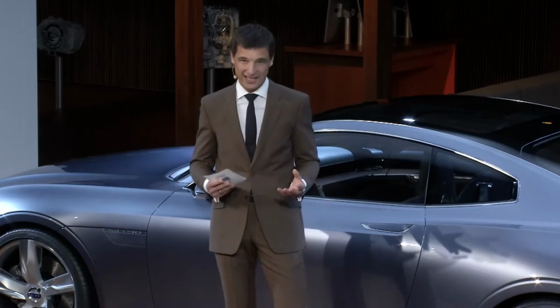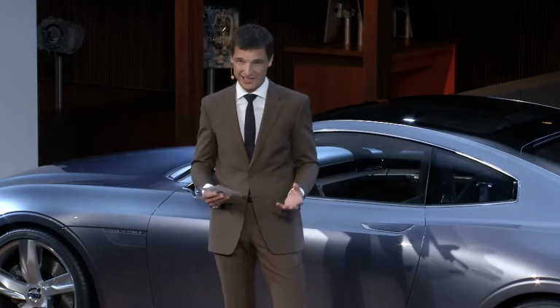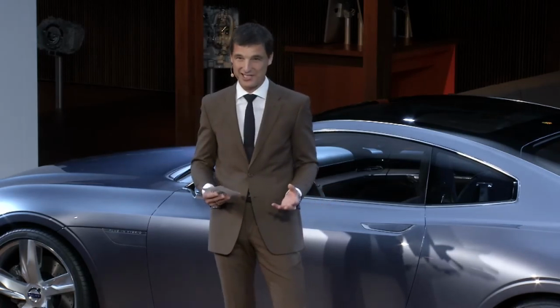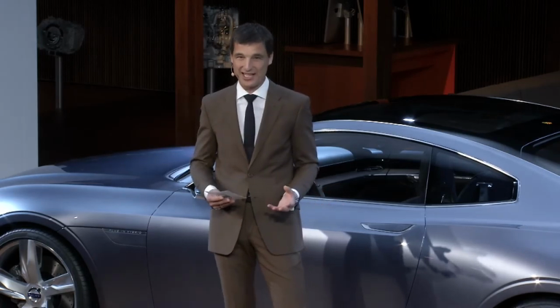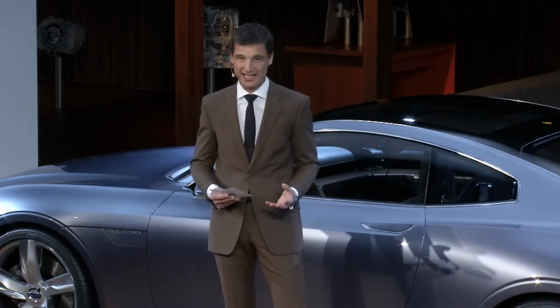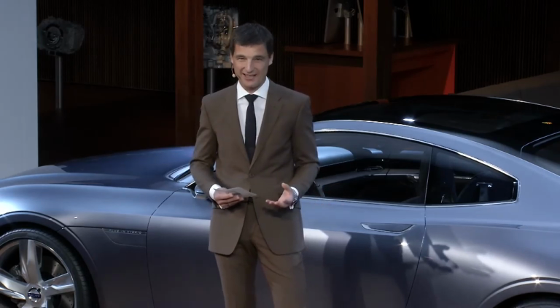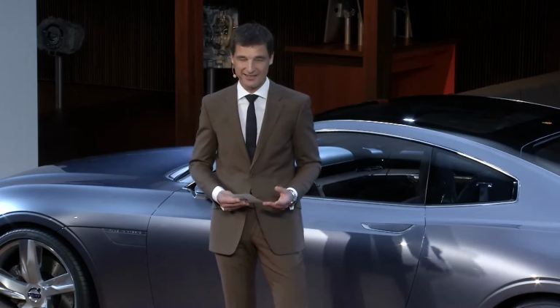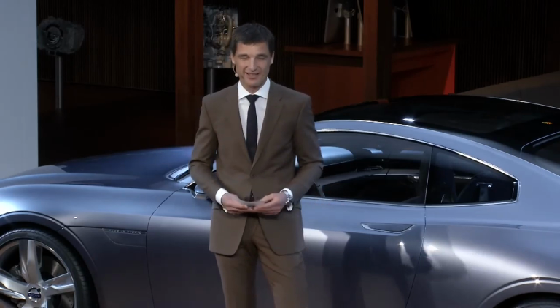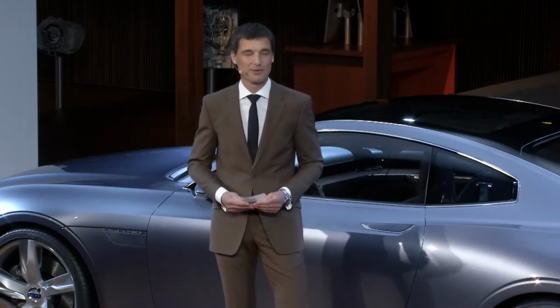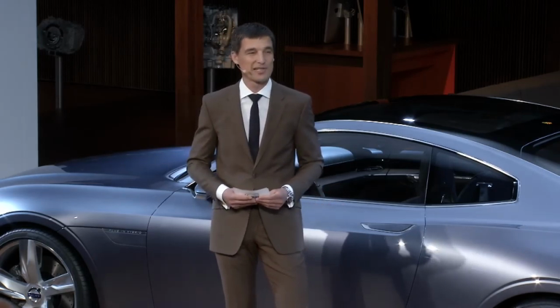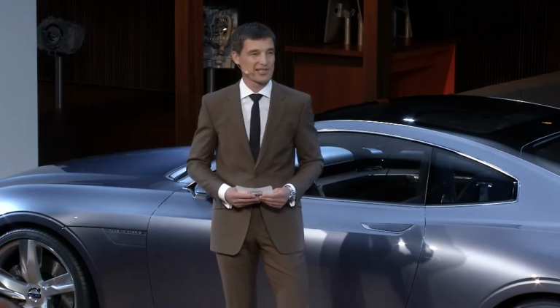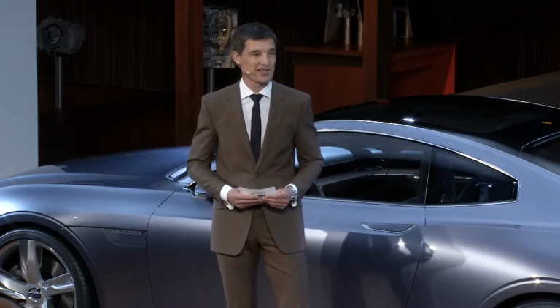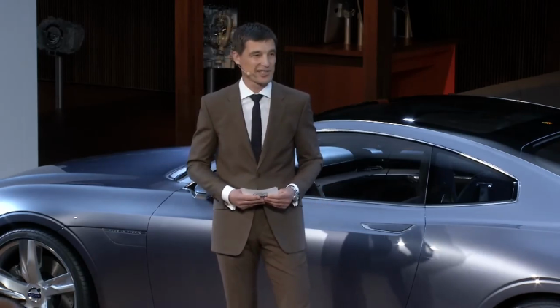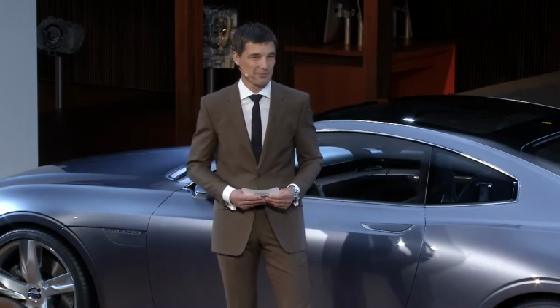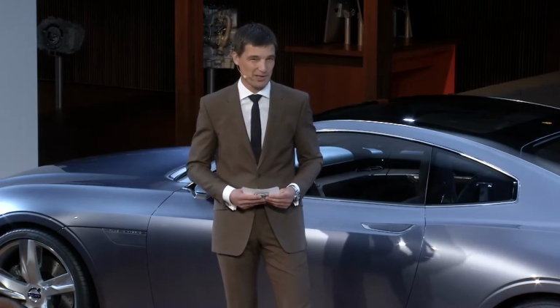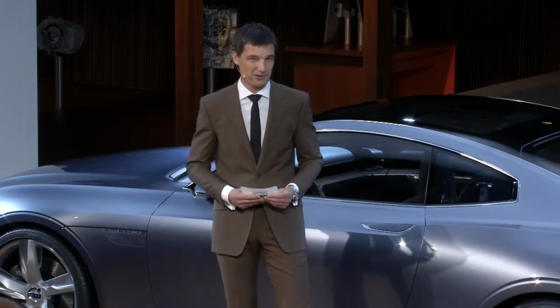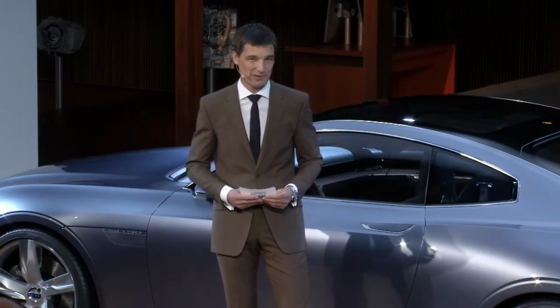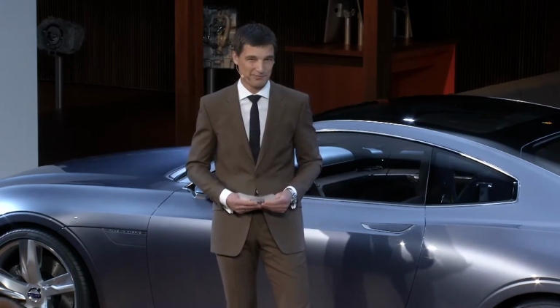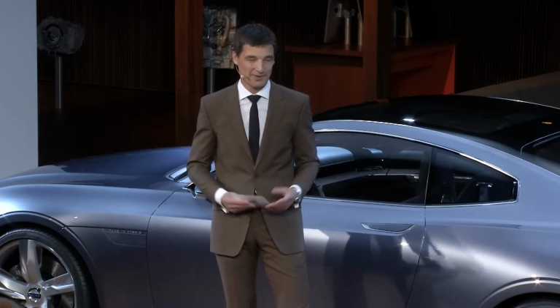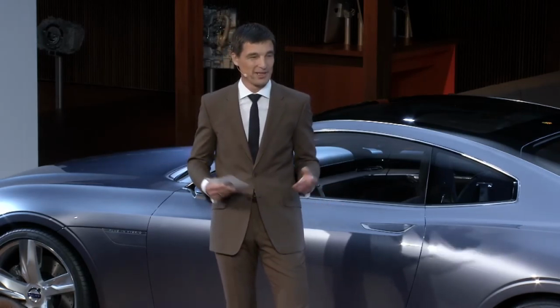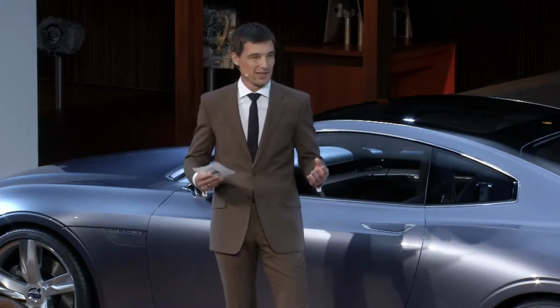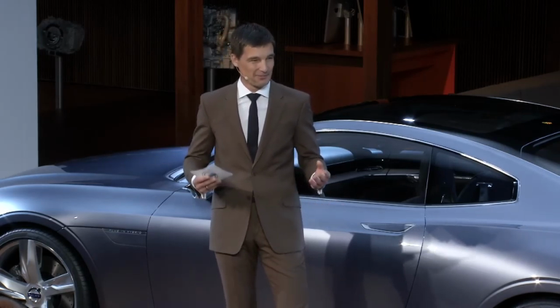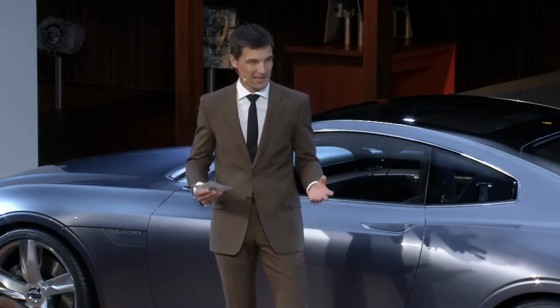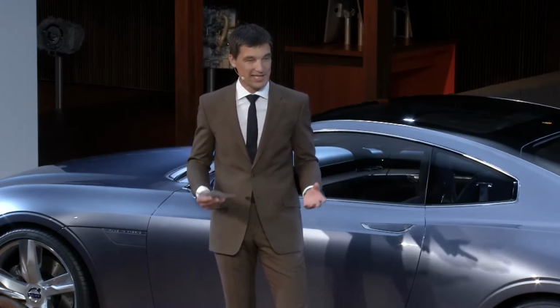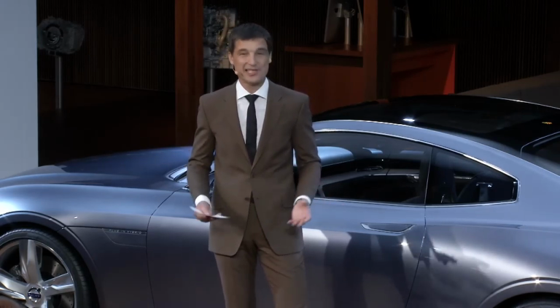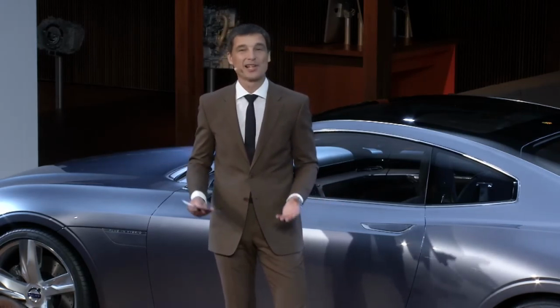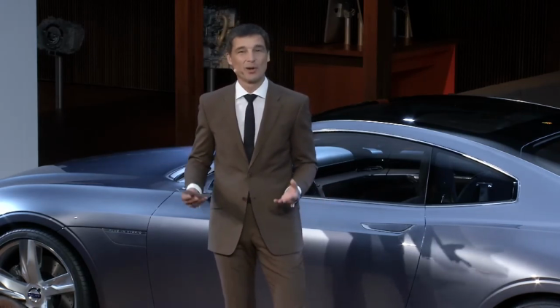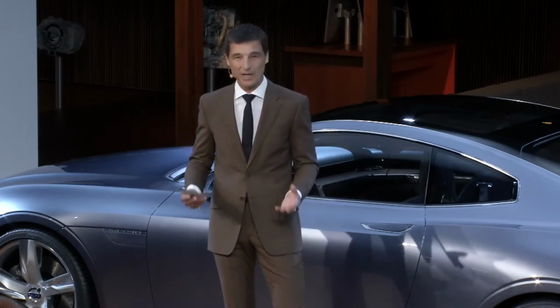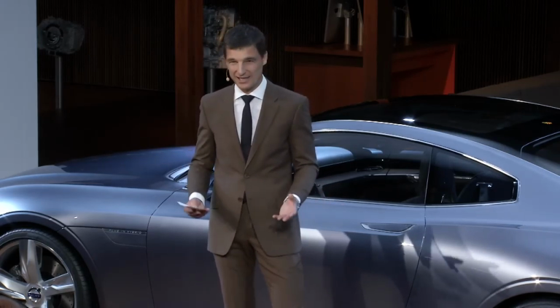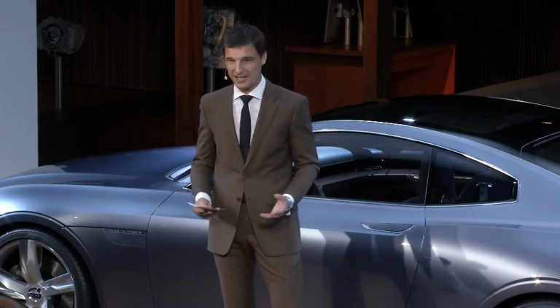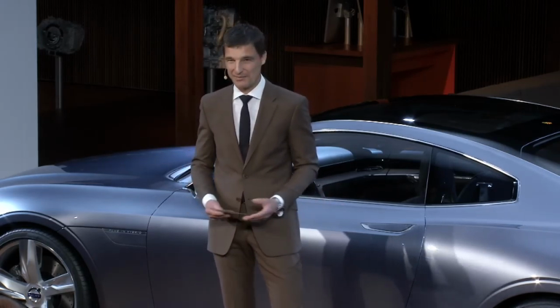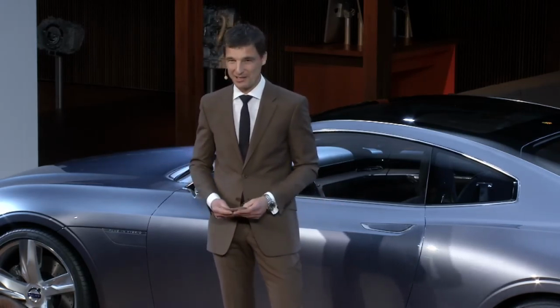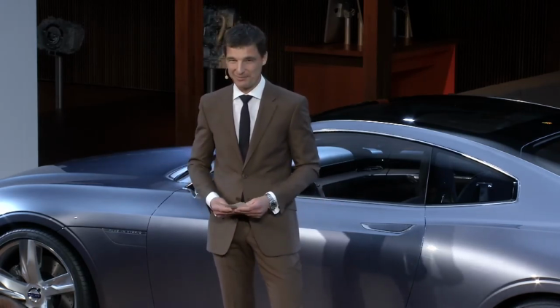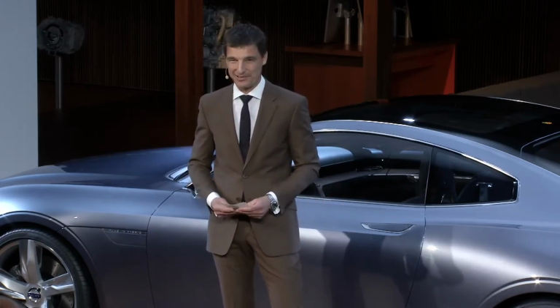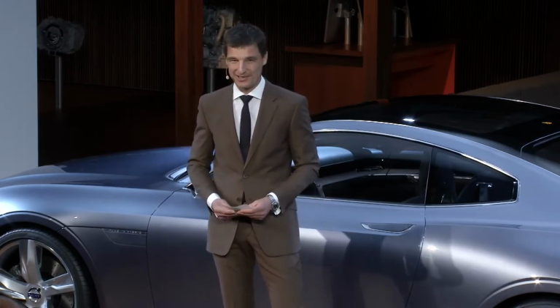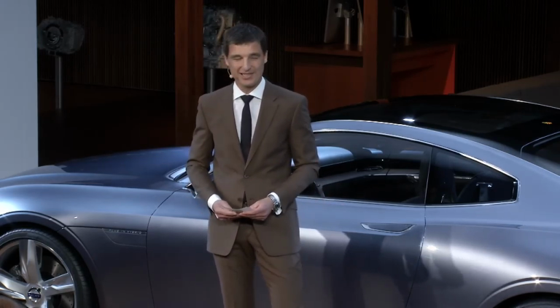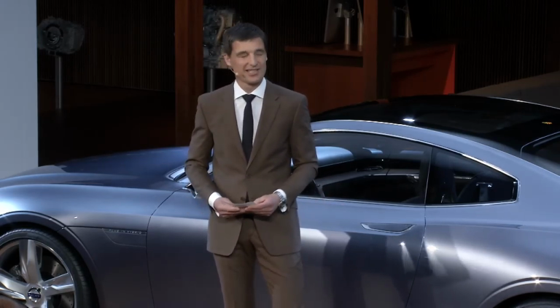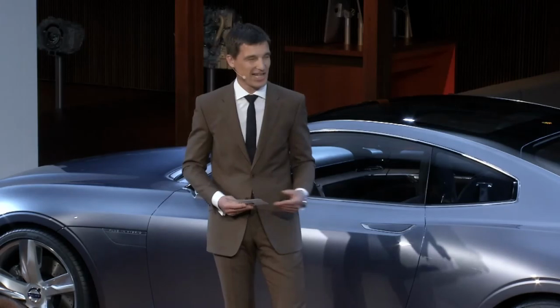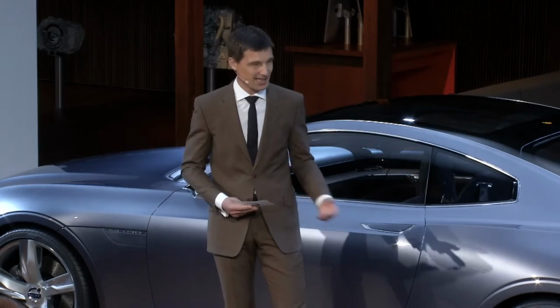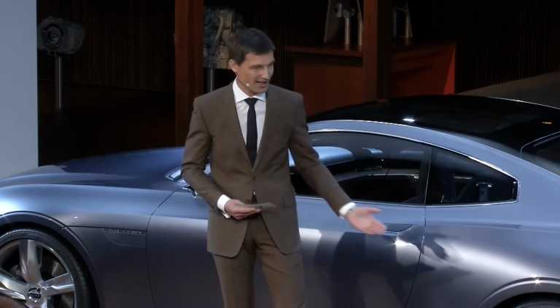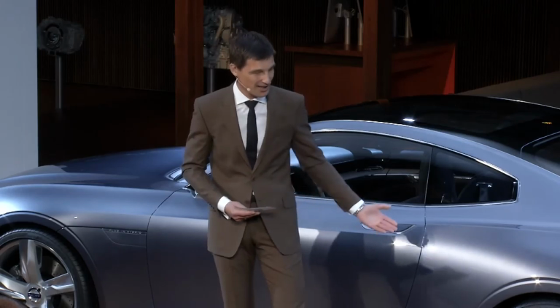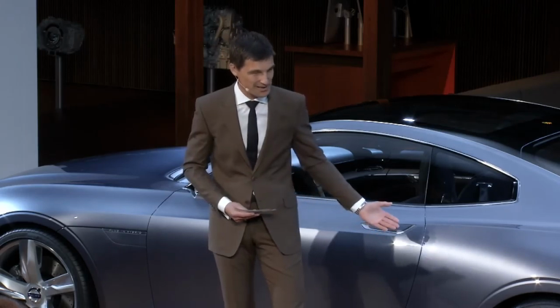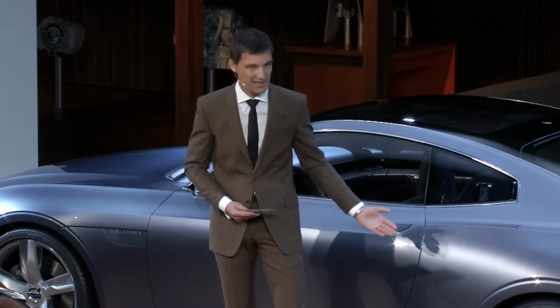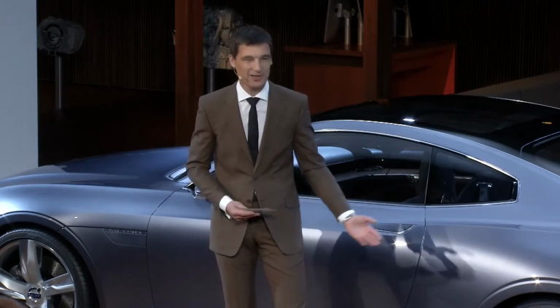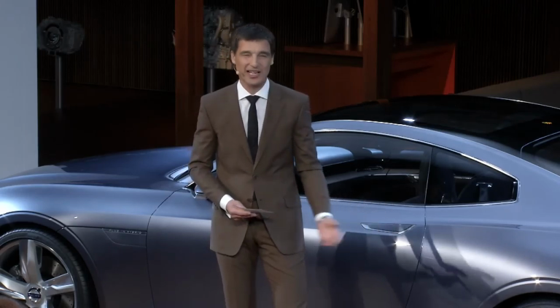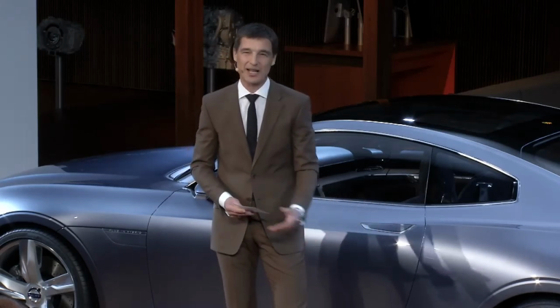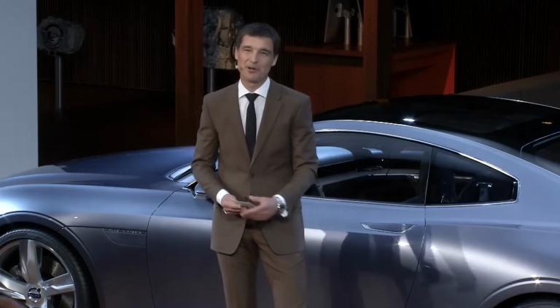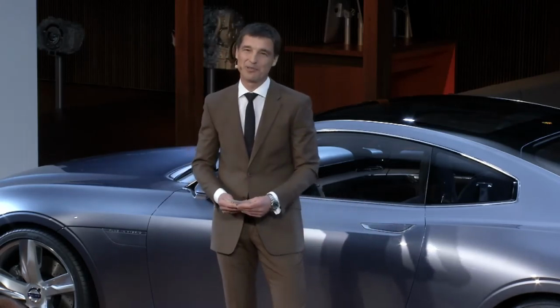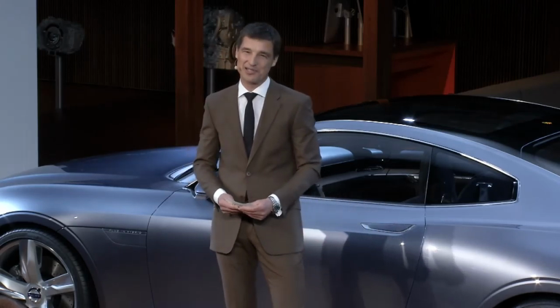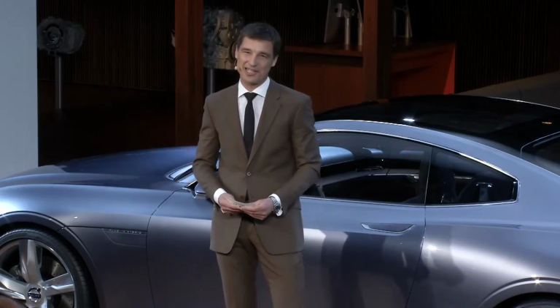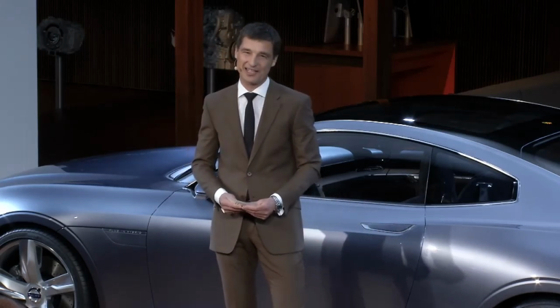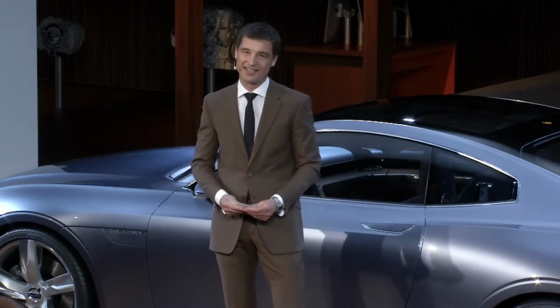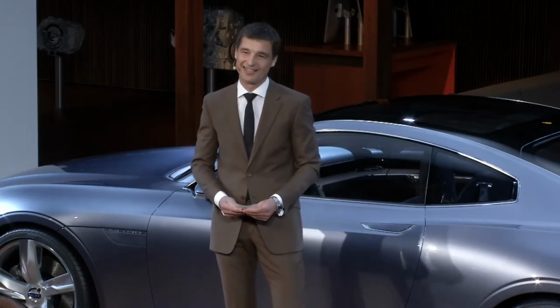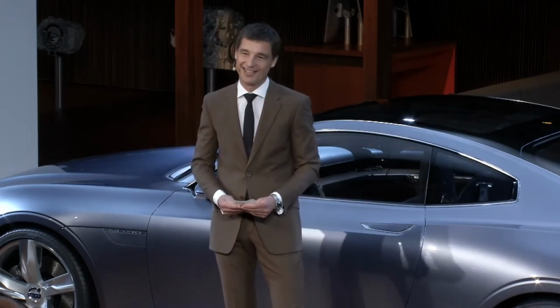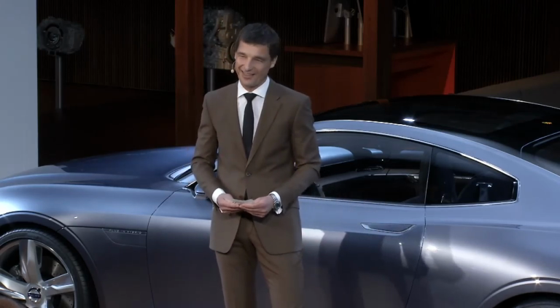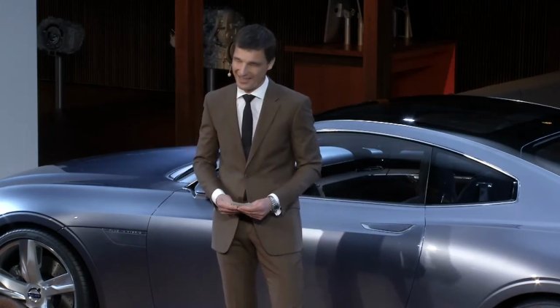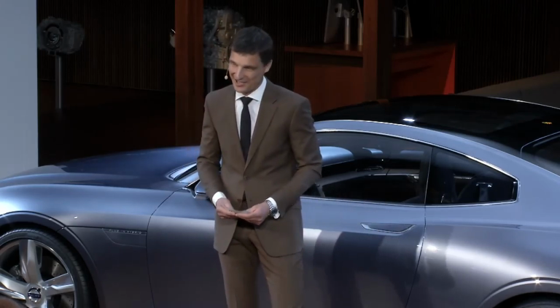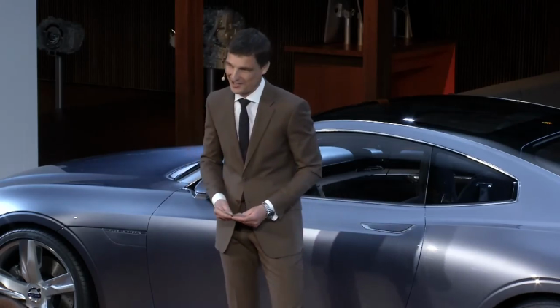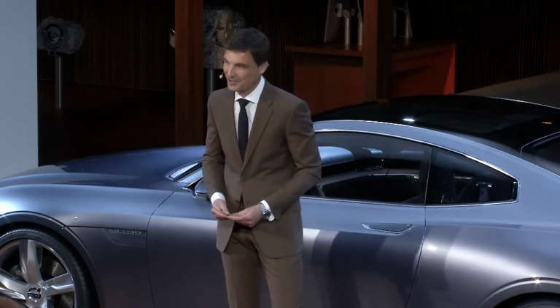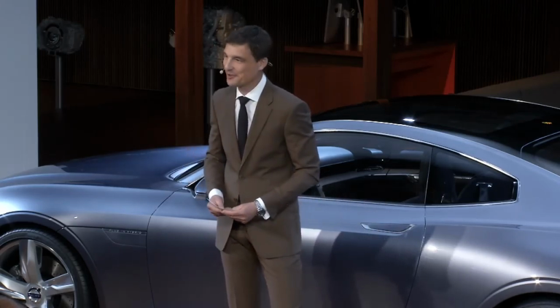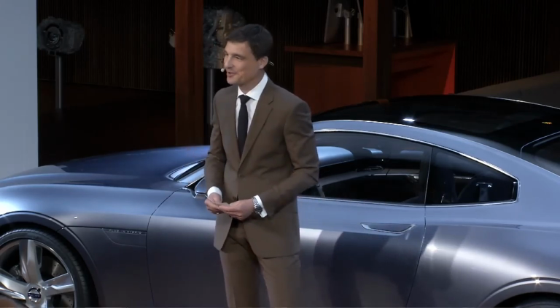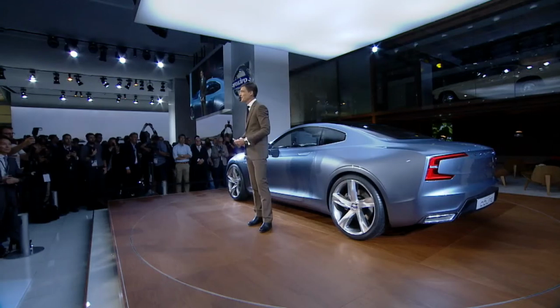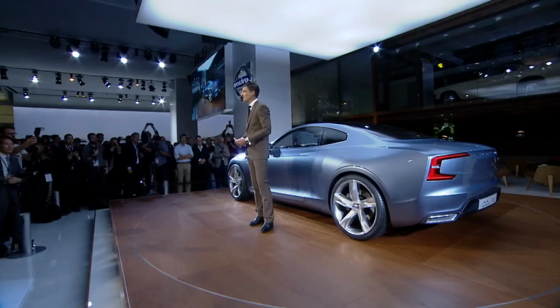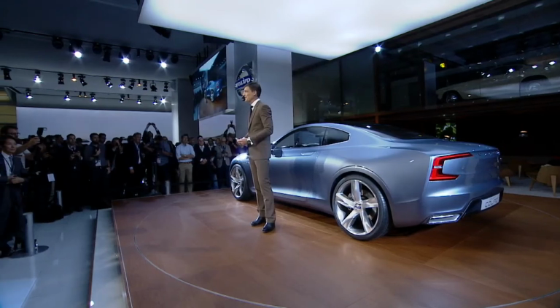Here today, with Concept Coupe. Please welcome up, take a closer look at our beauty. Thanks a lot for your attention.